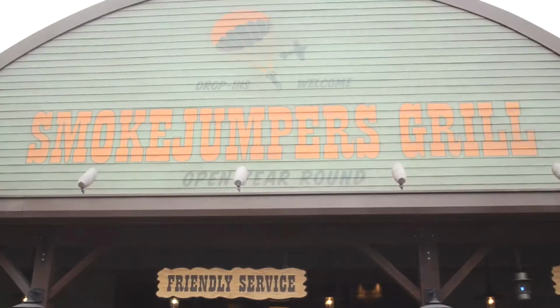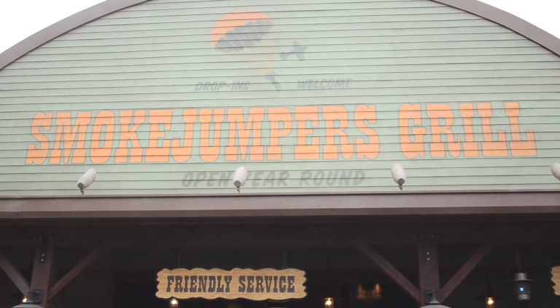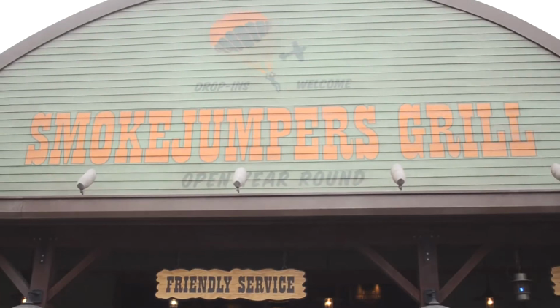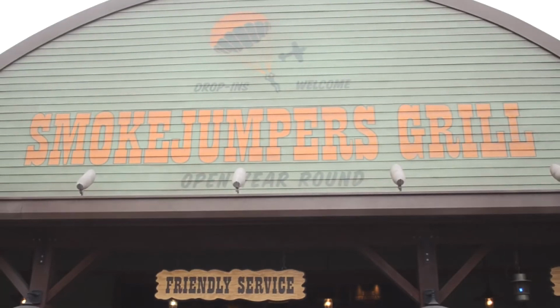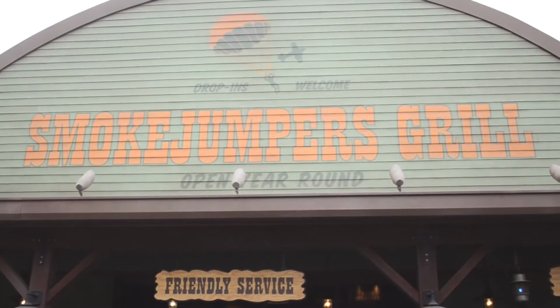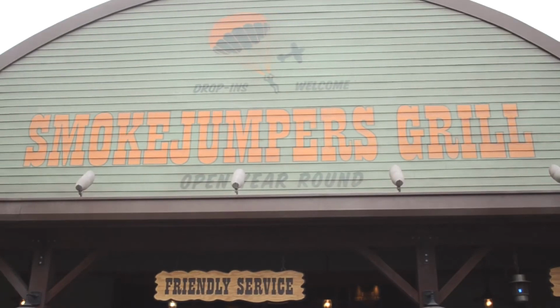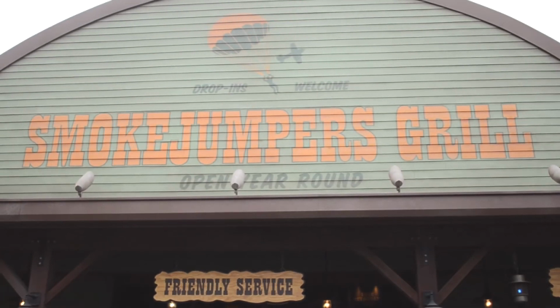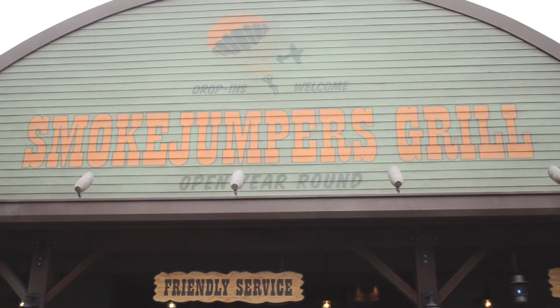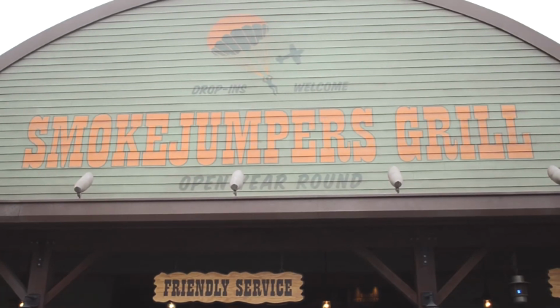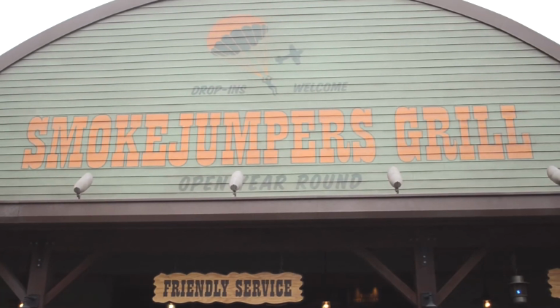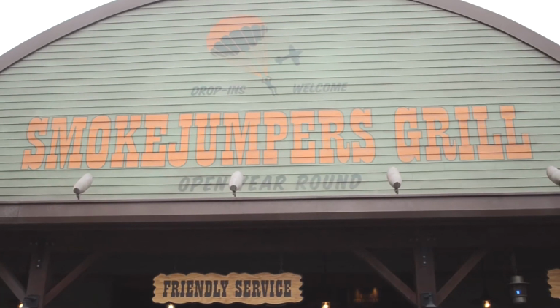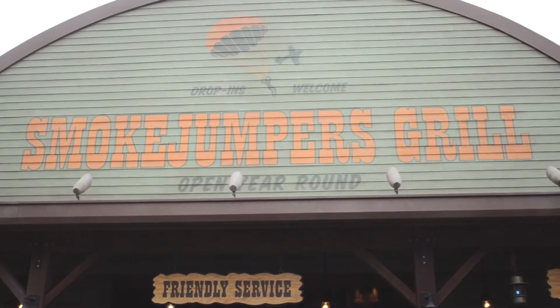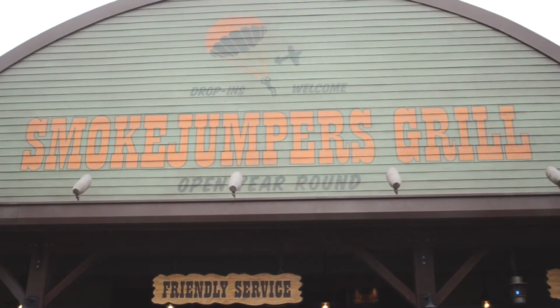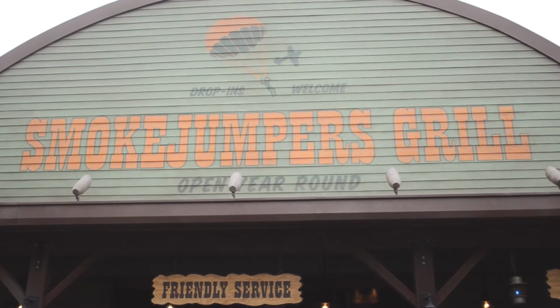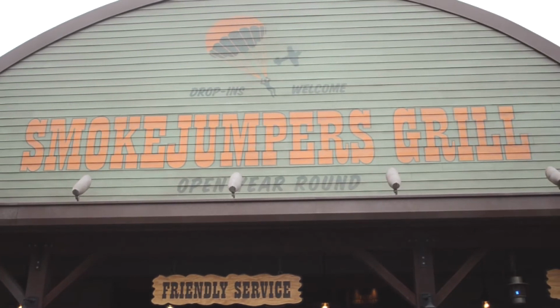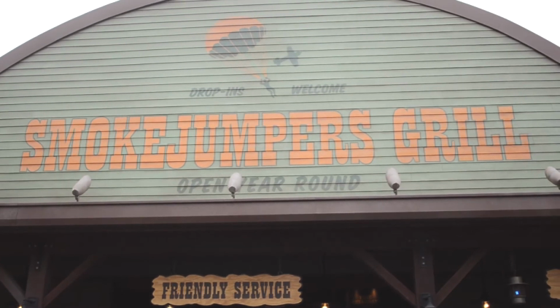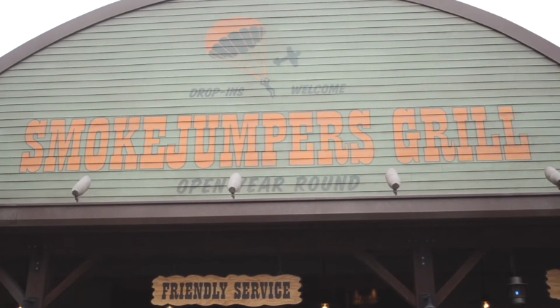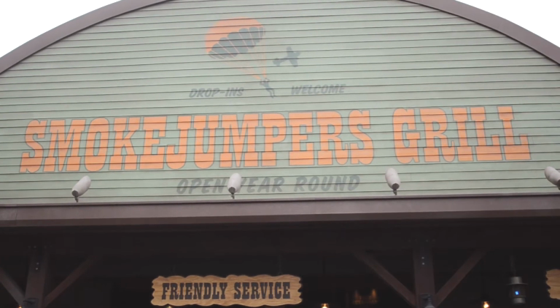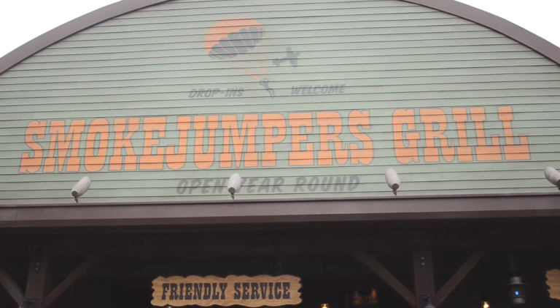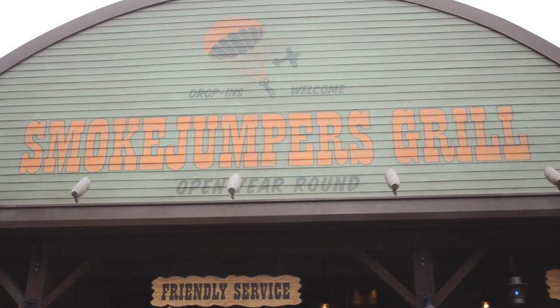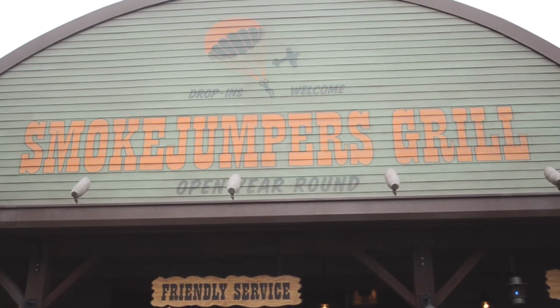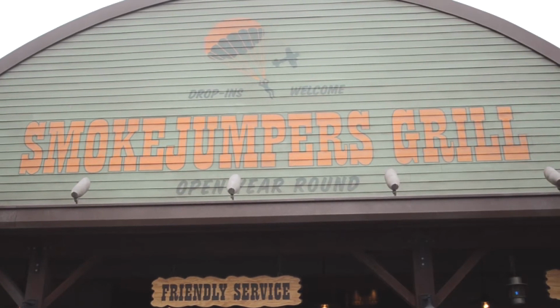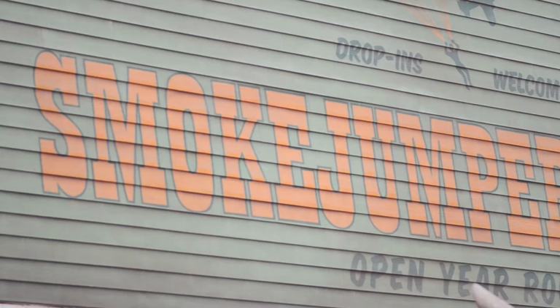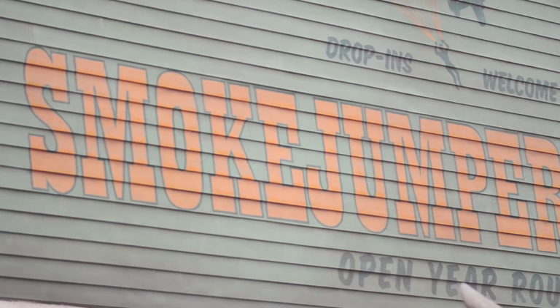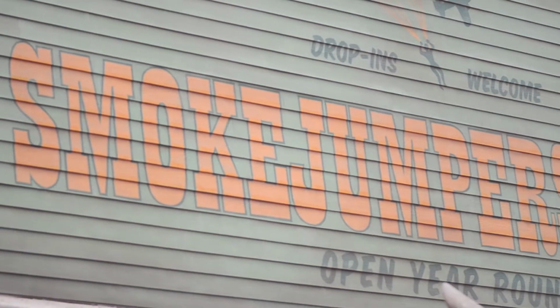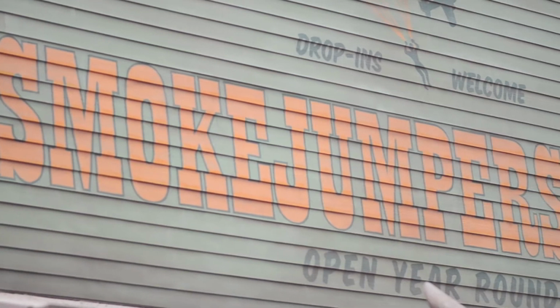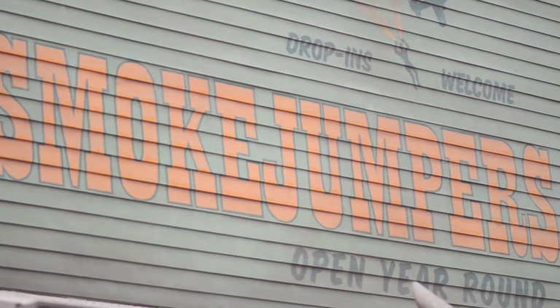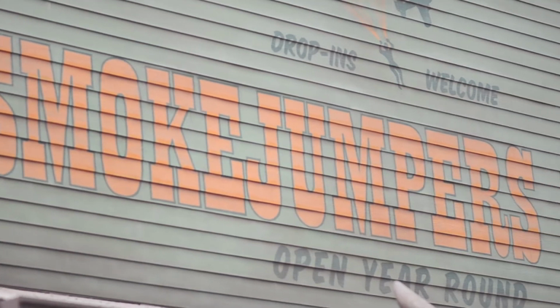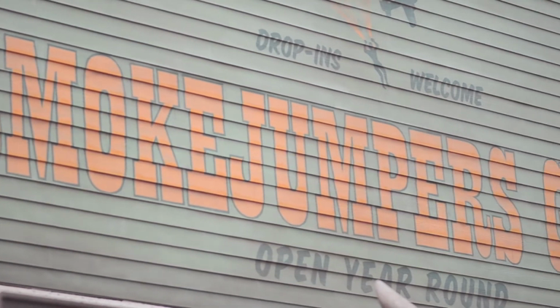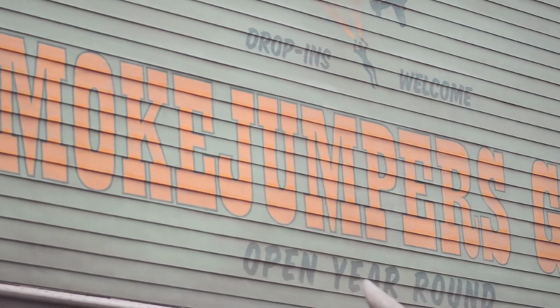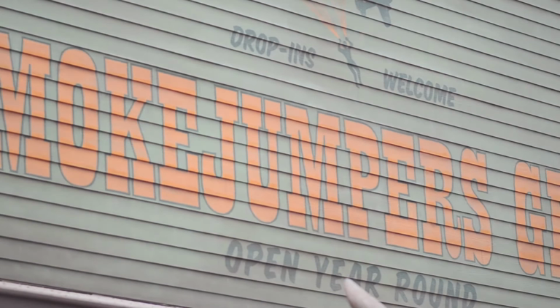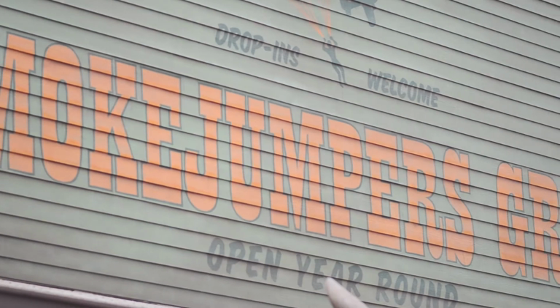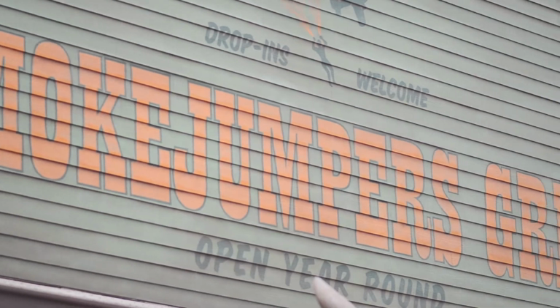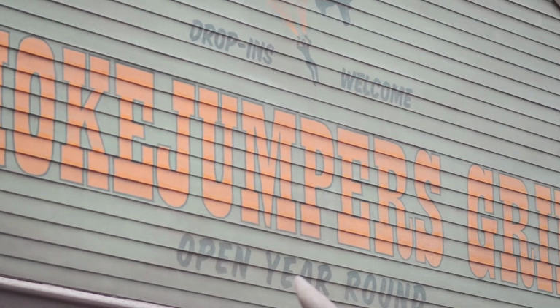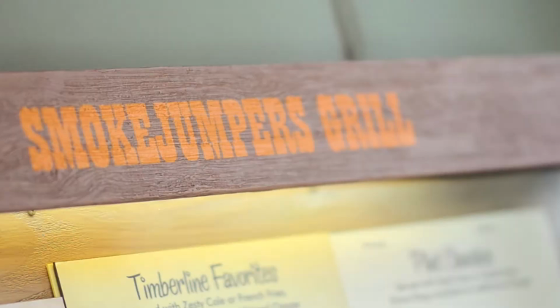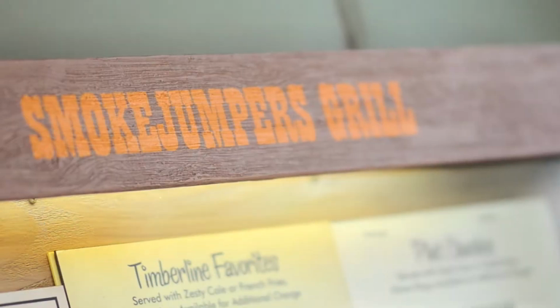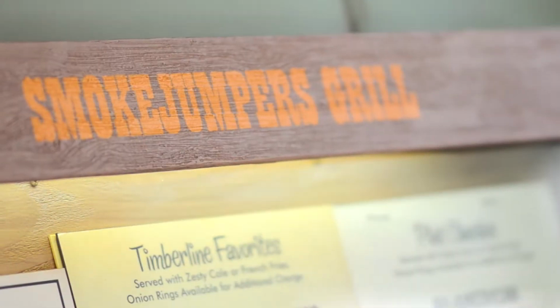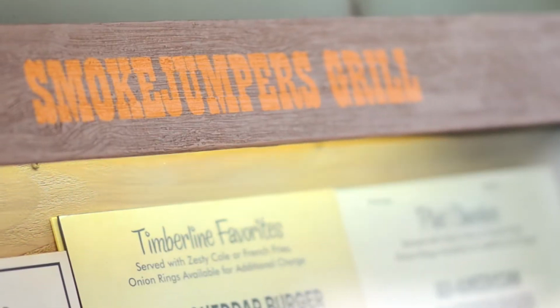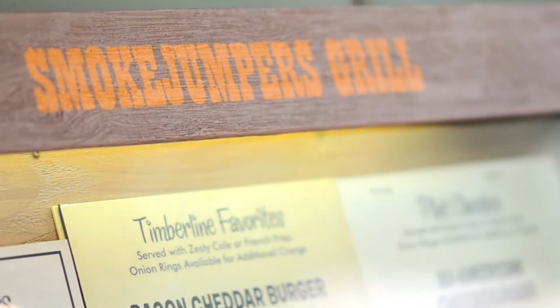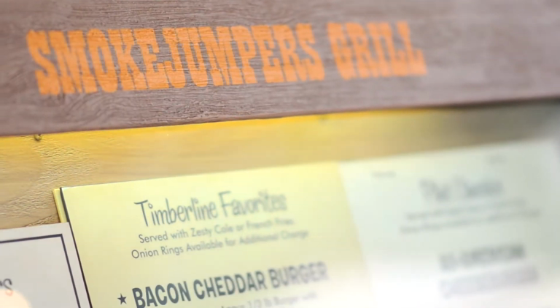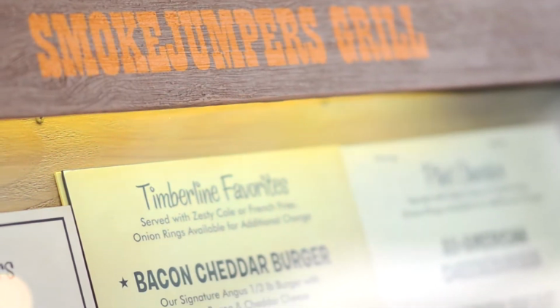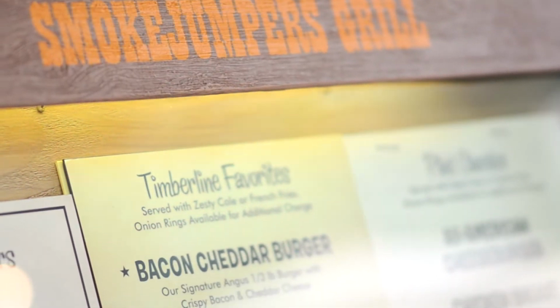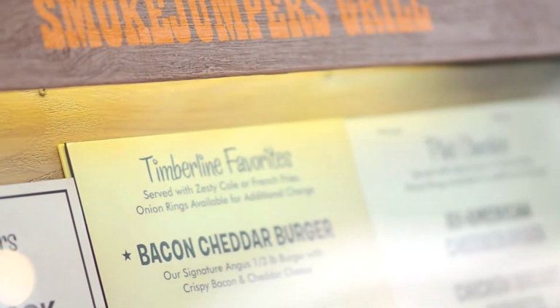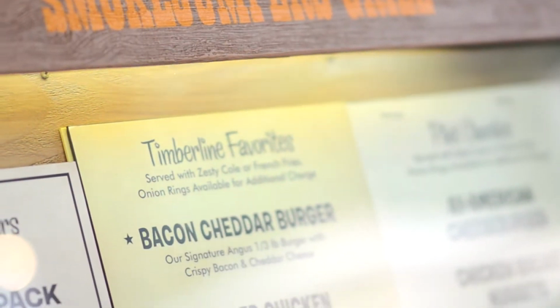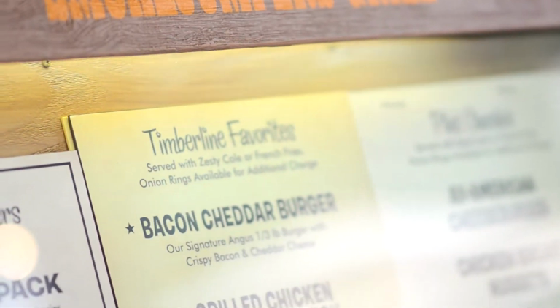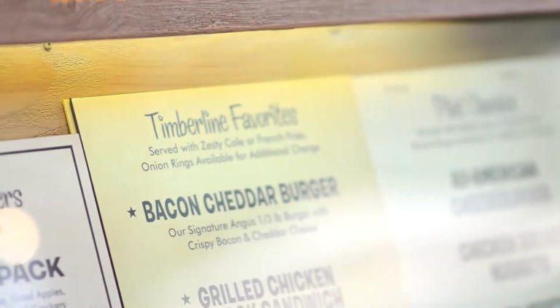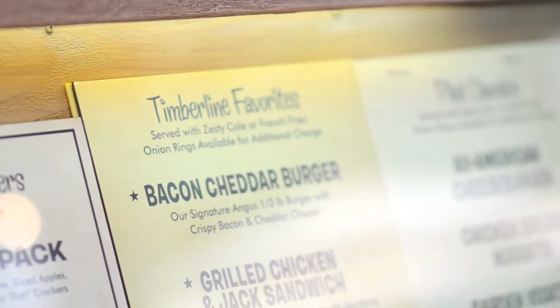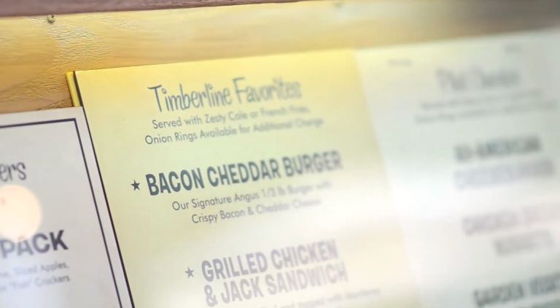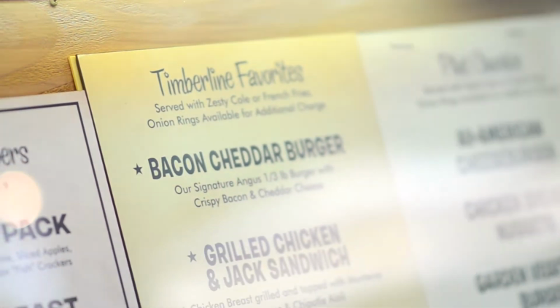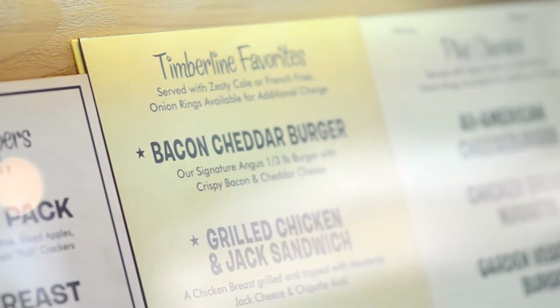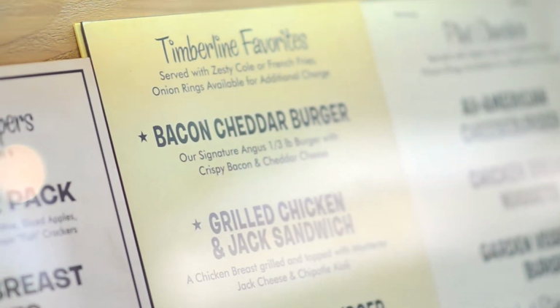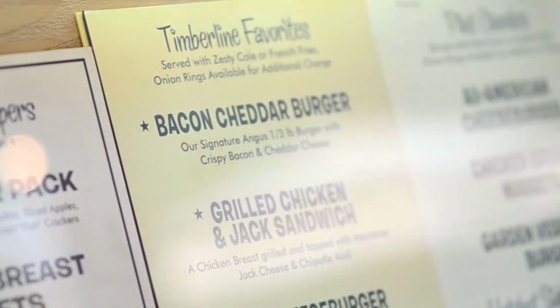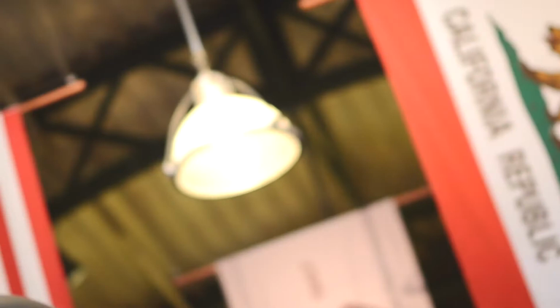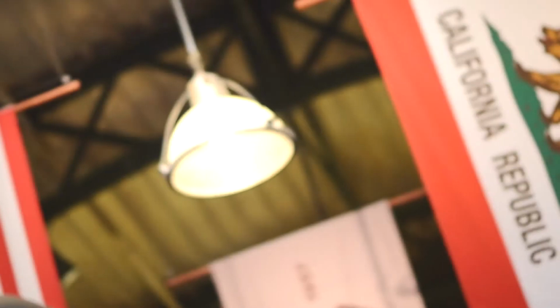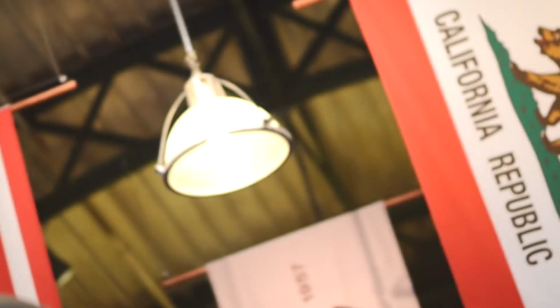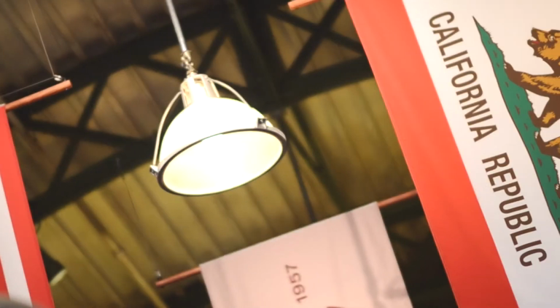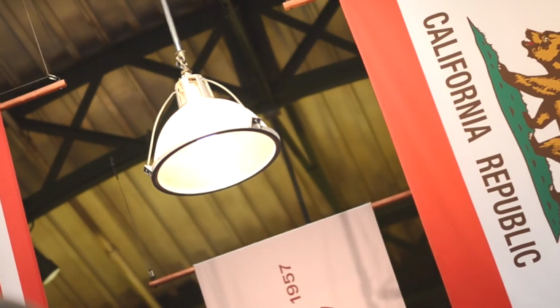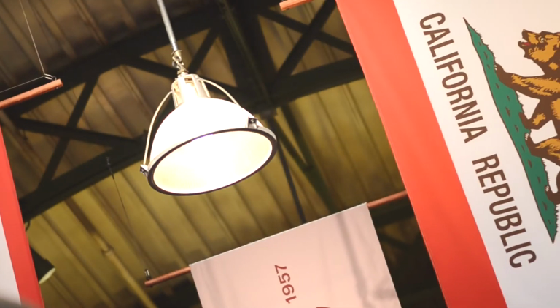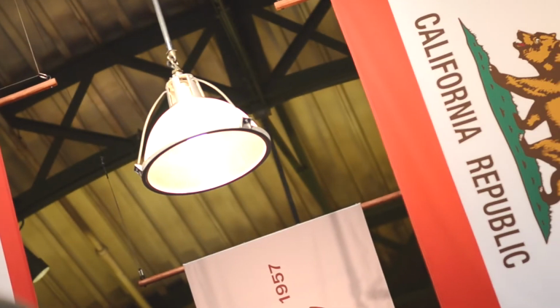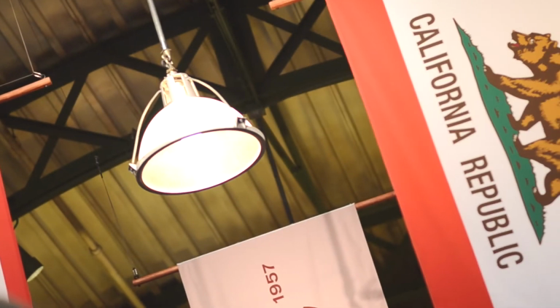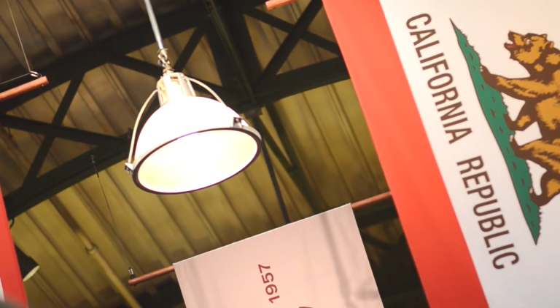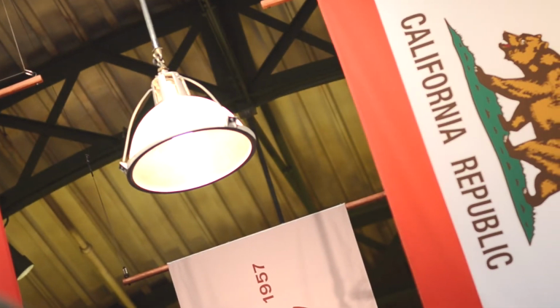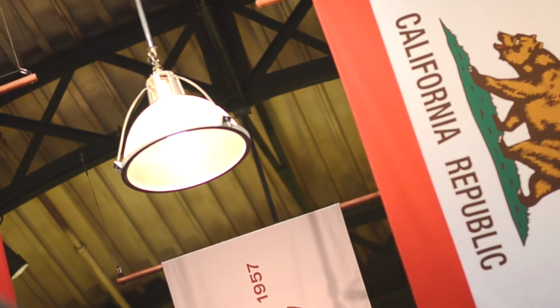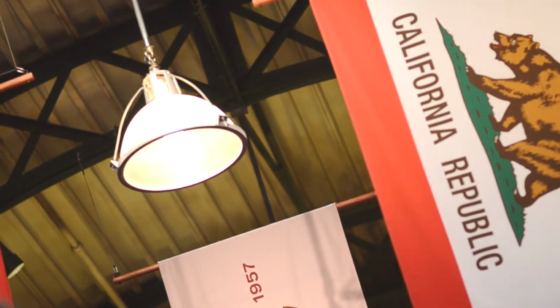If you're hungry, the Smokejumpers Grill is the newly reimagined restaurant that serves burgers, sandwiches, and salads inside a giant hanger.